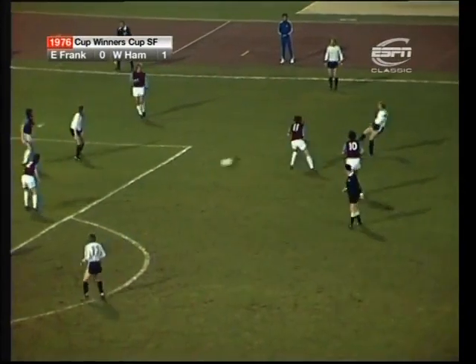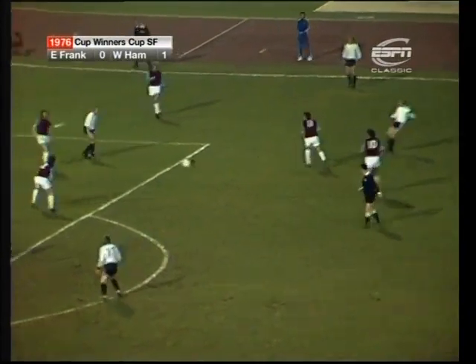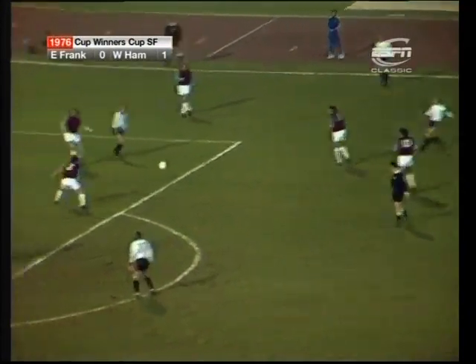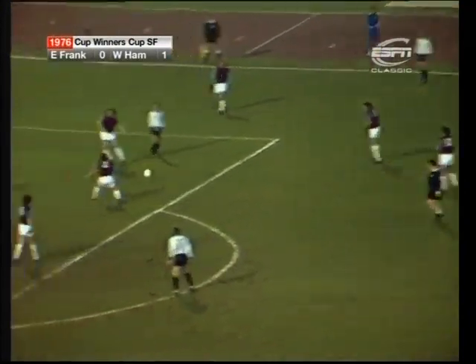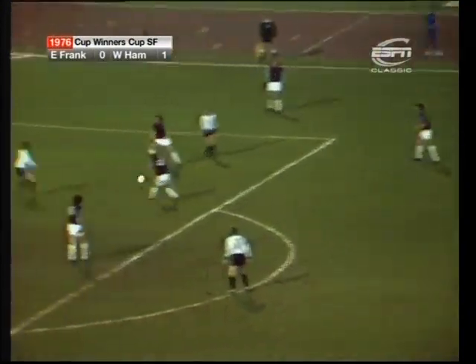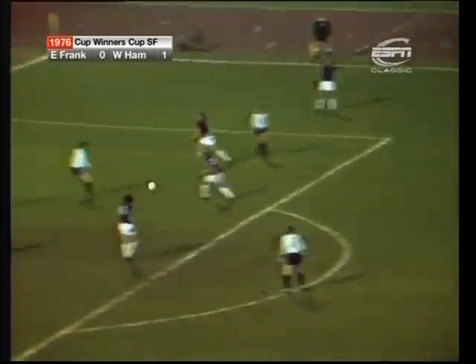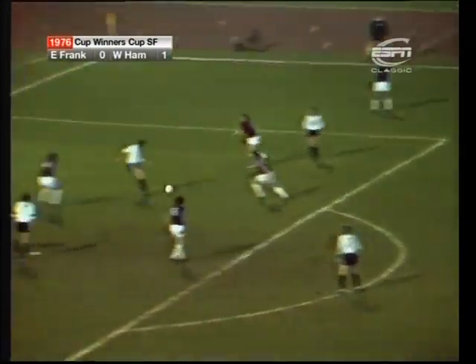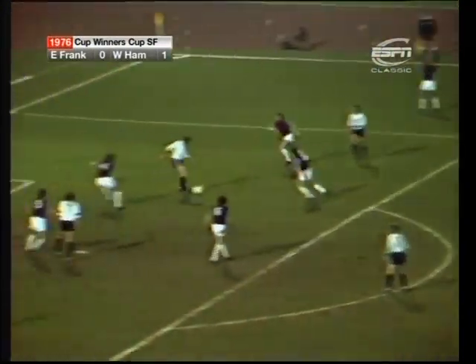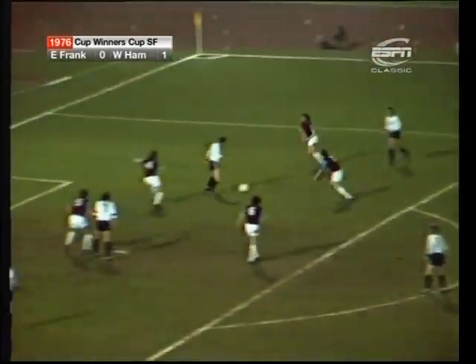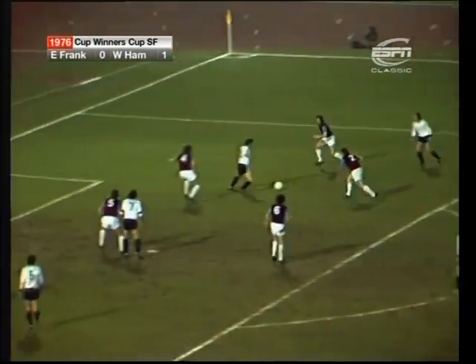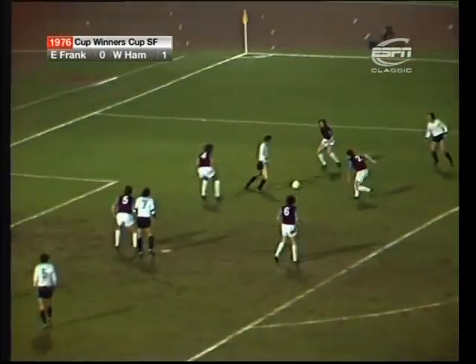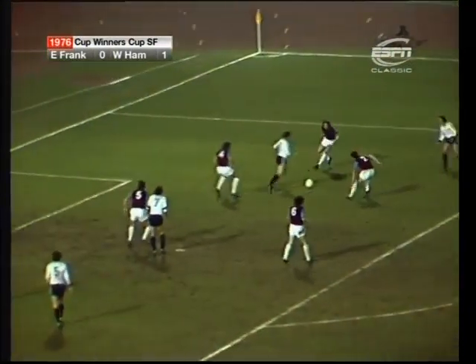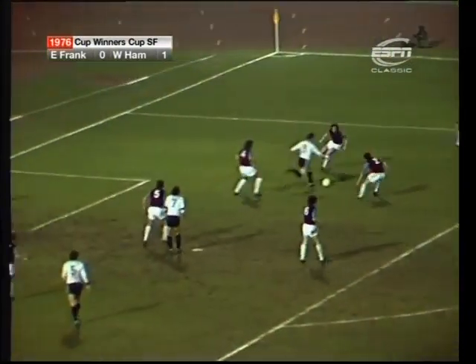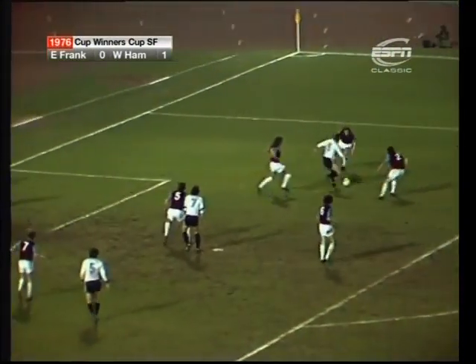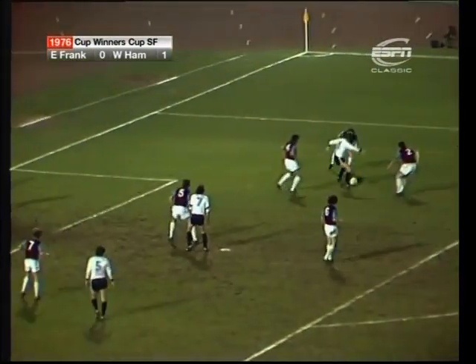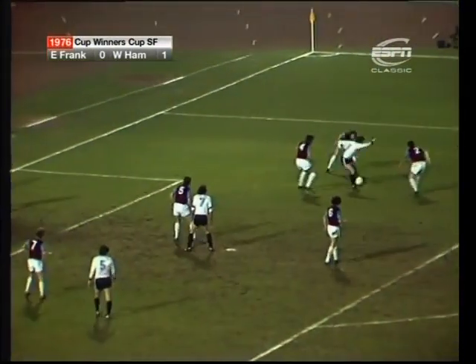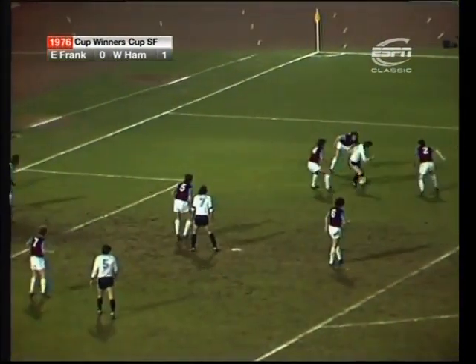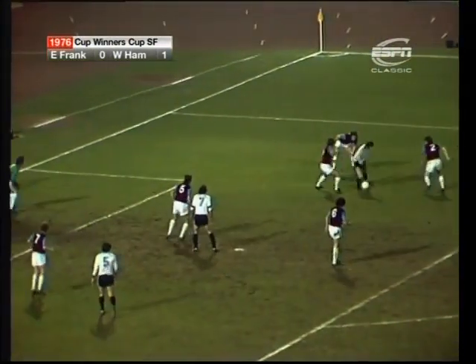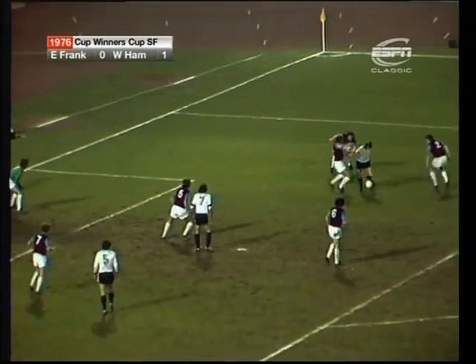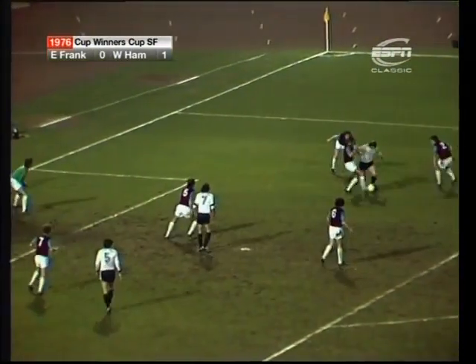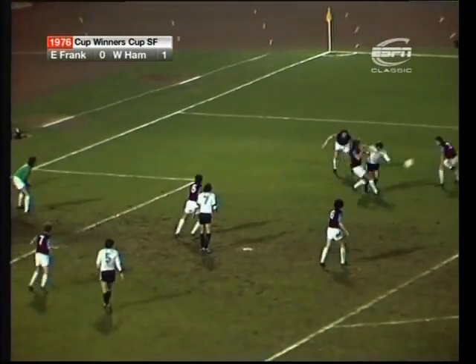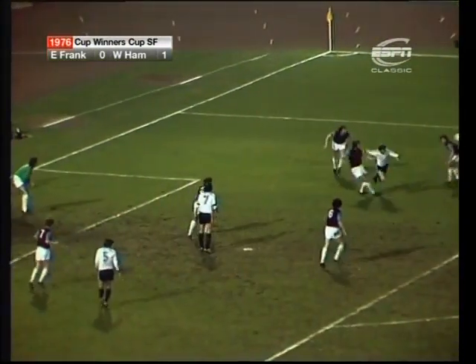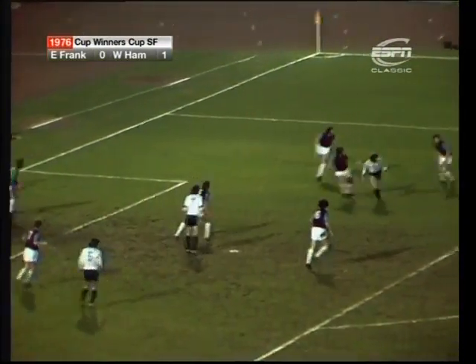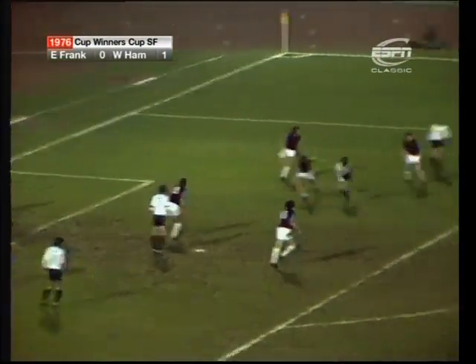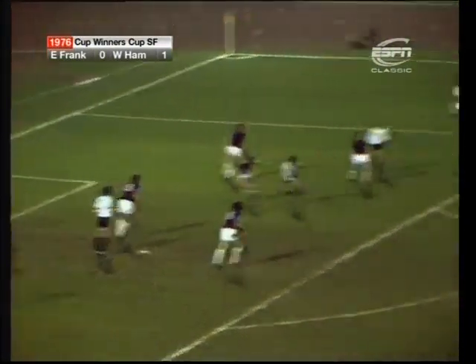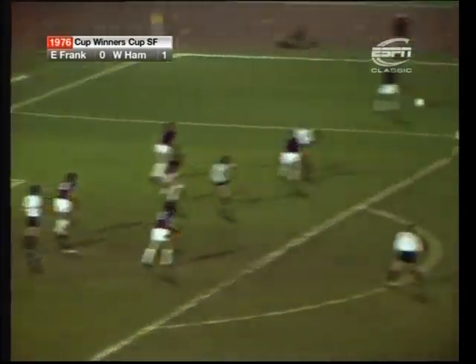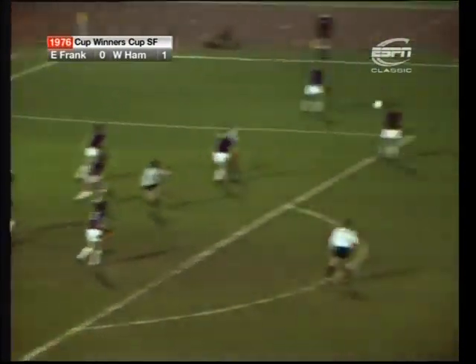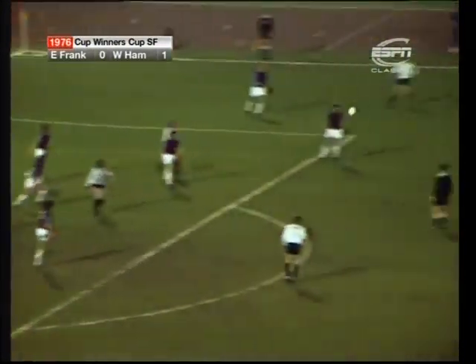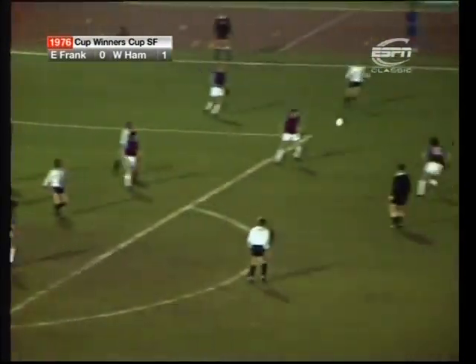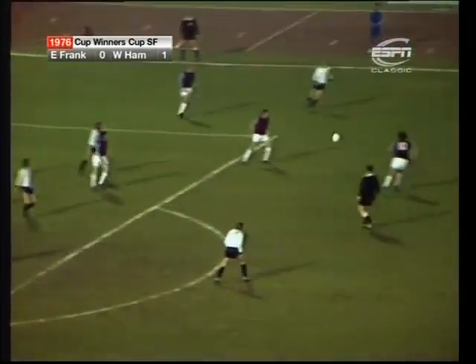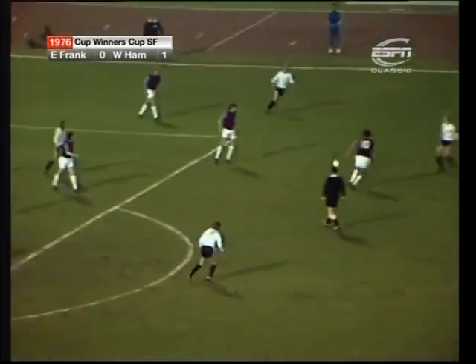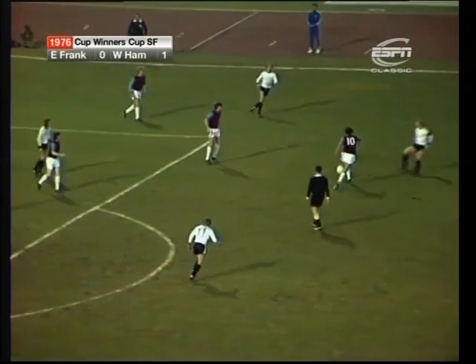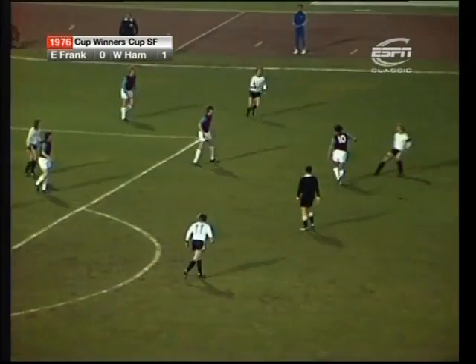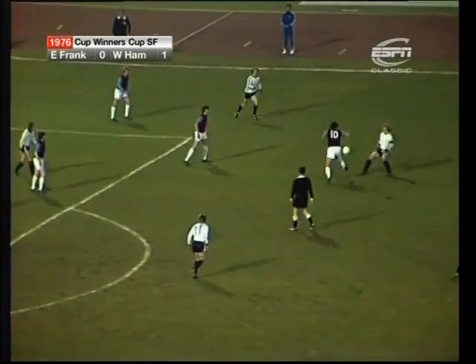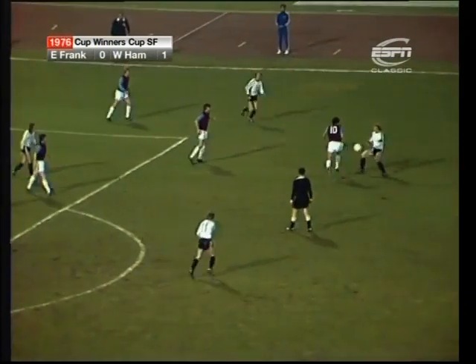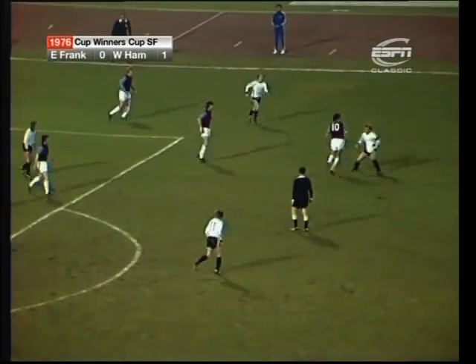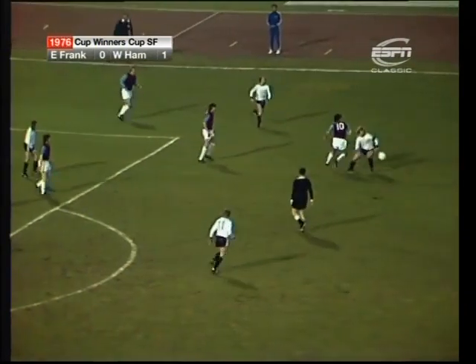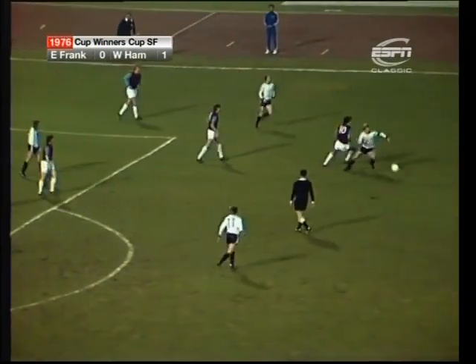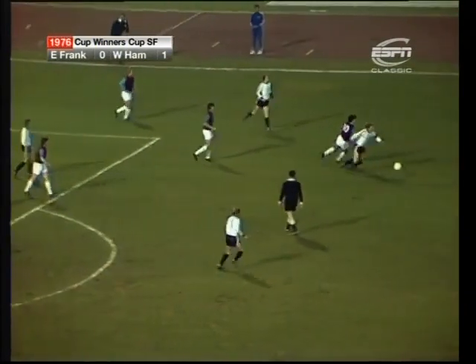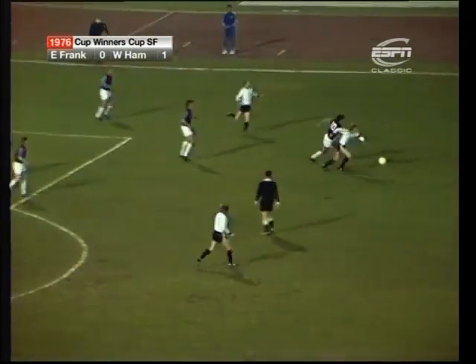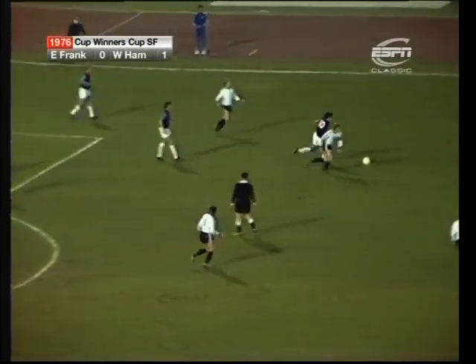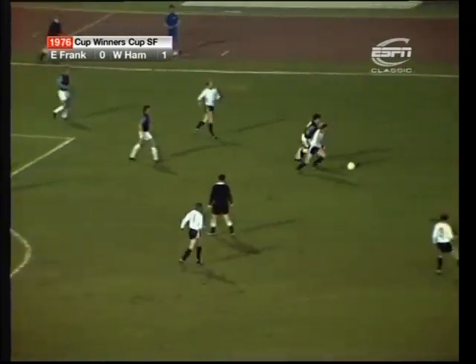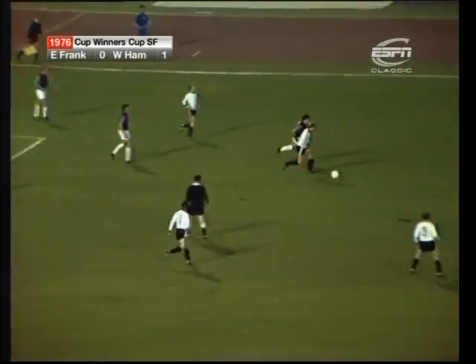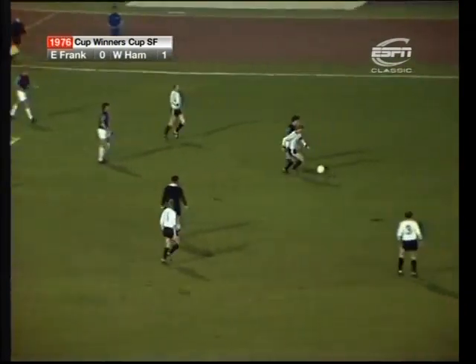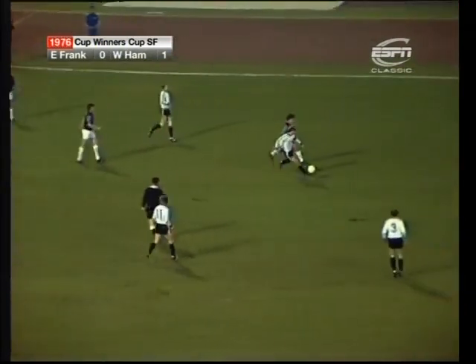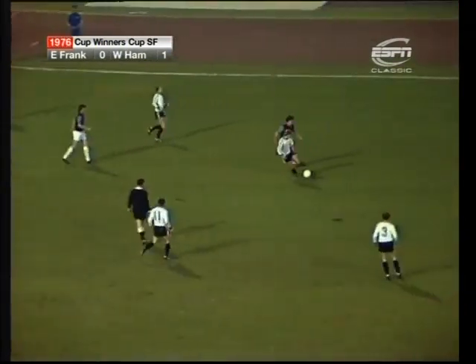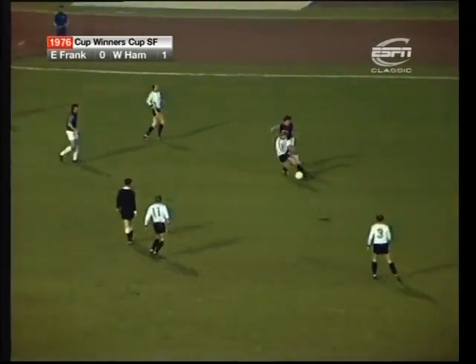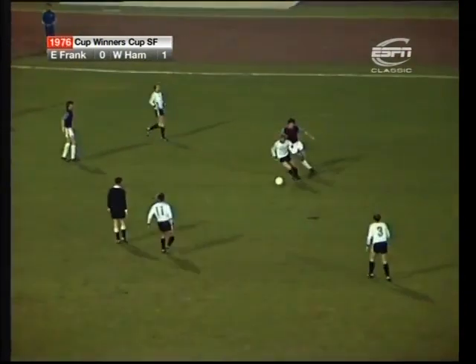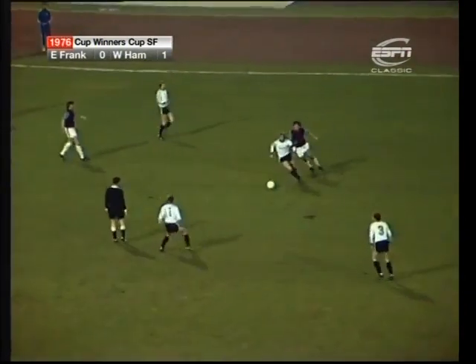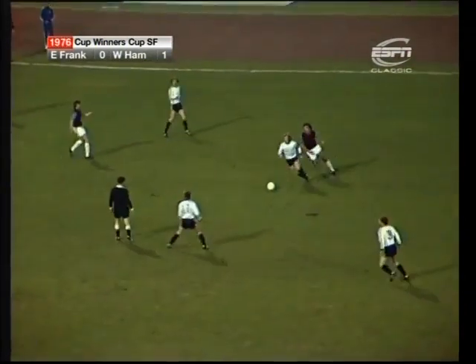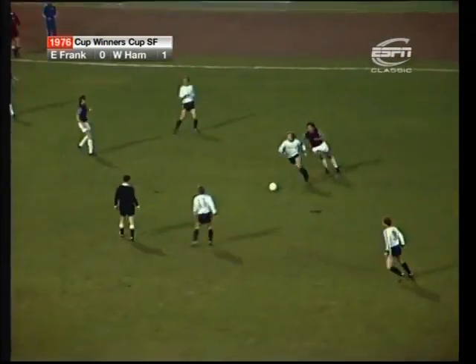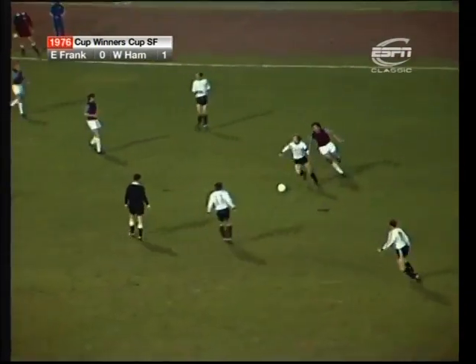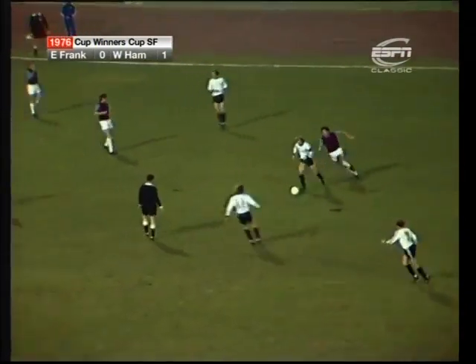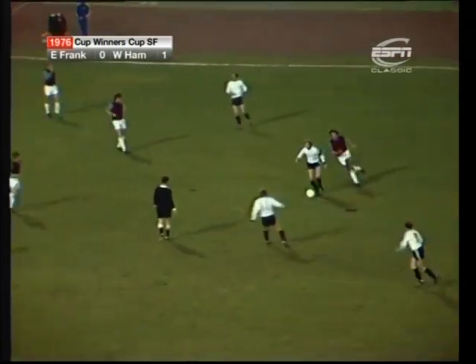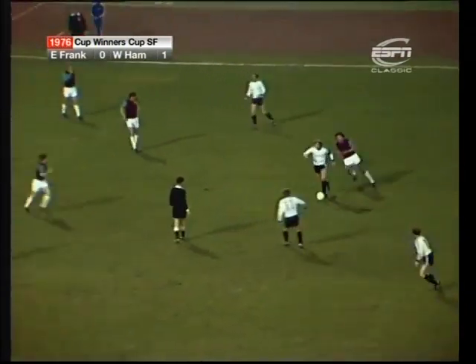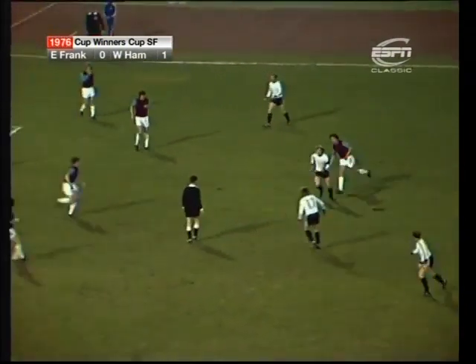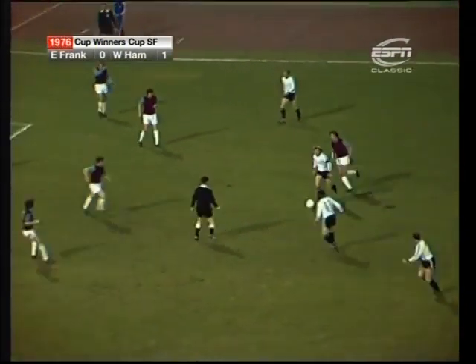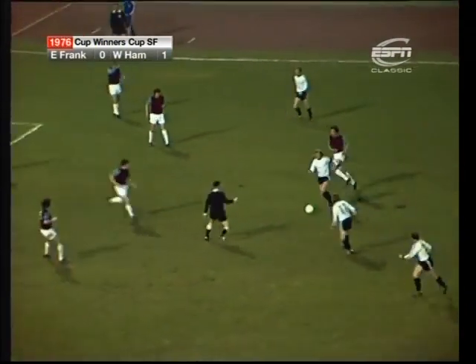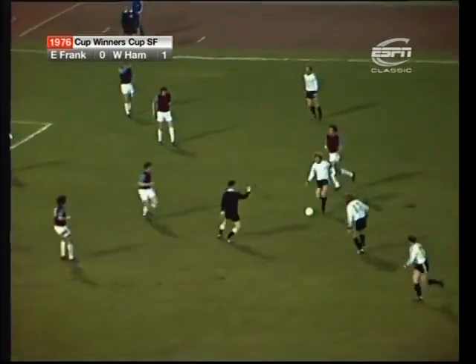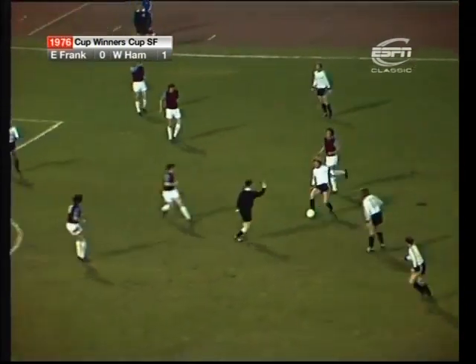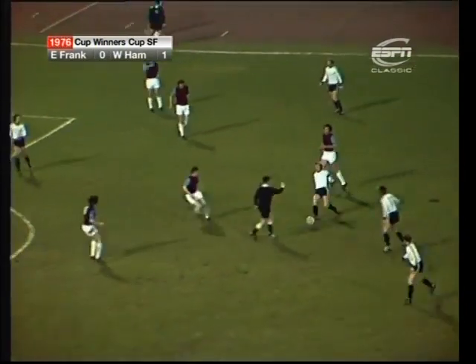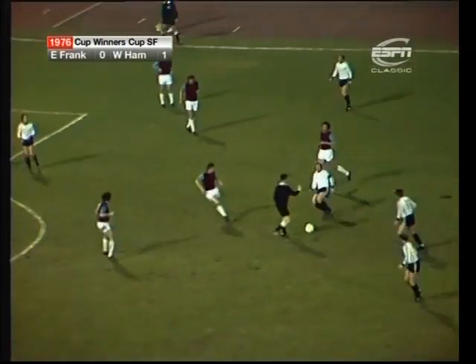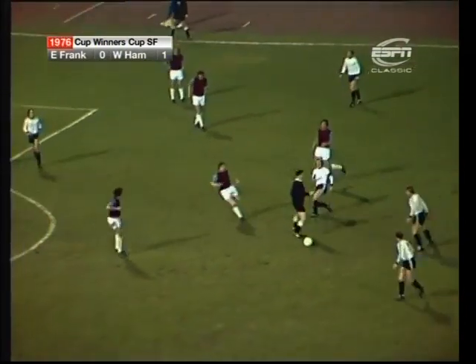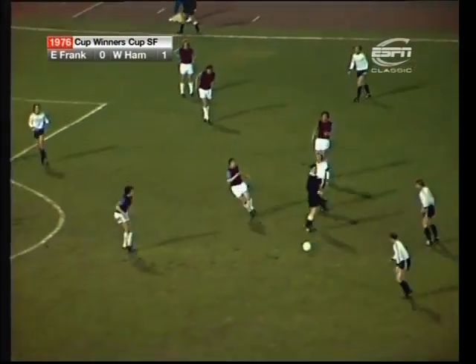He was trying to find room in the box but not succeeding — tackle by Bonds. Grabovski.